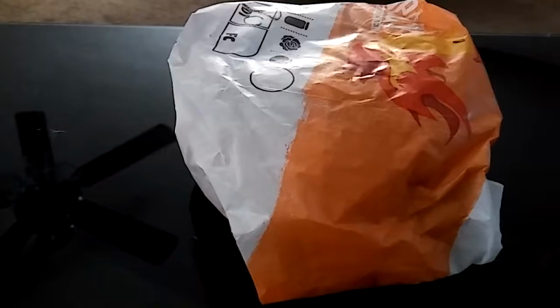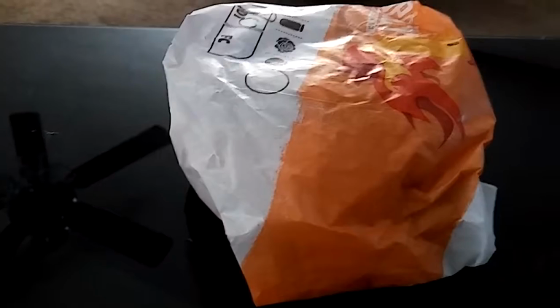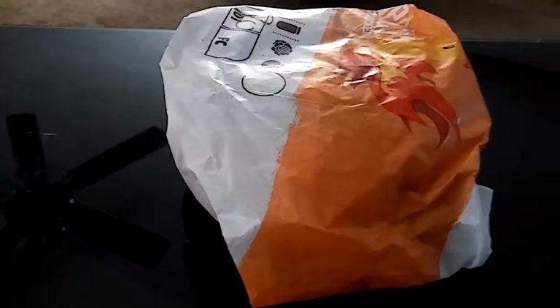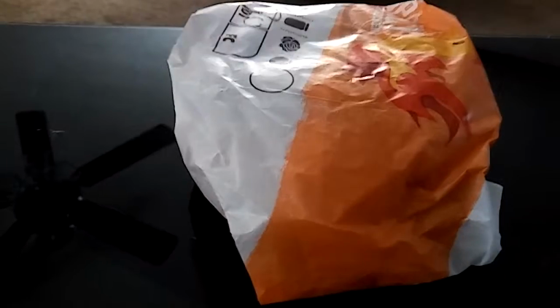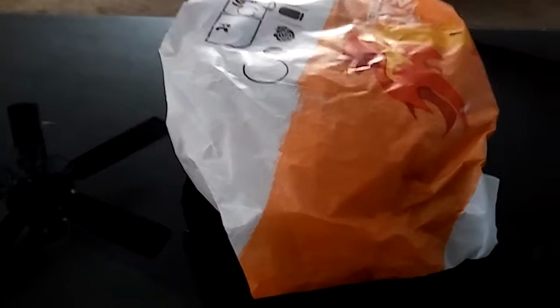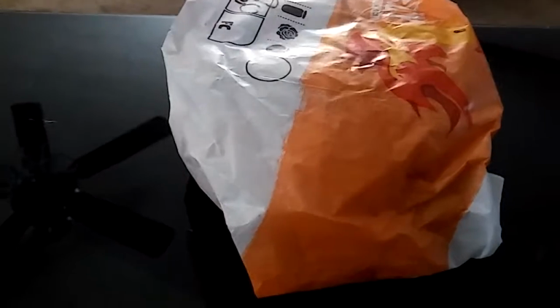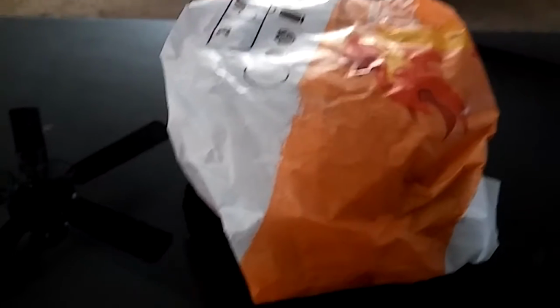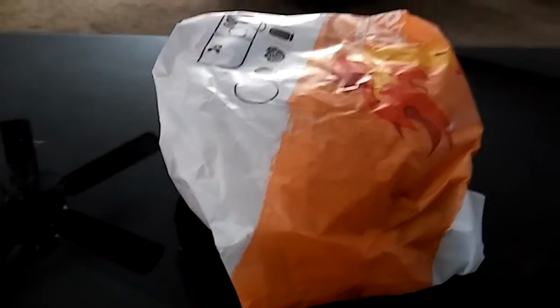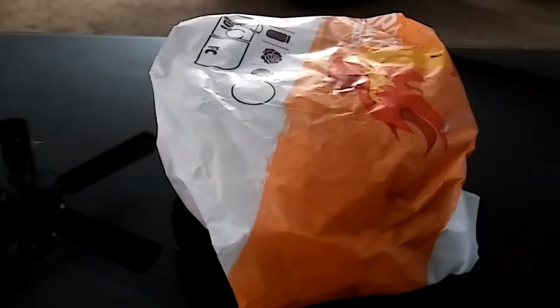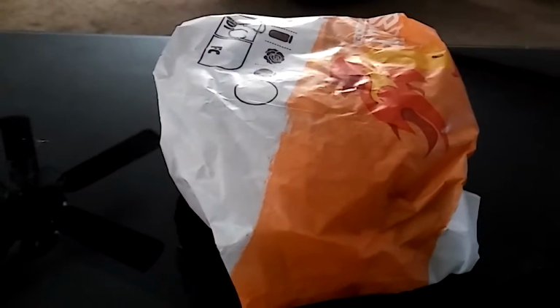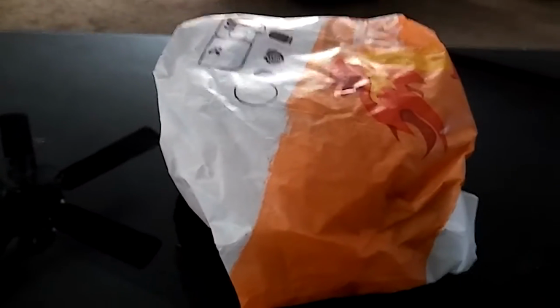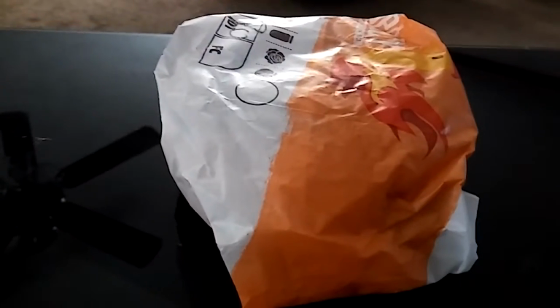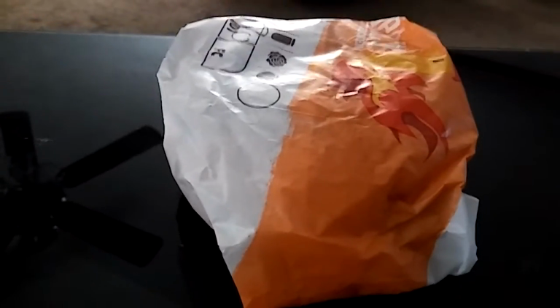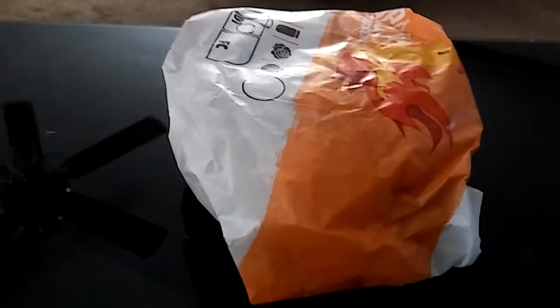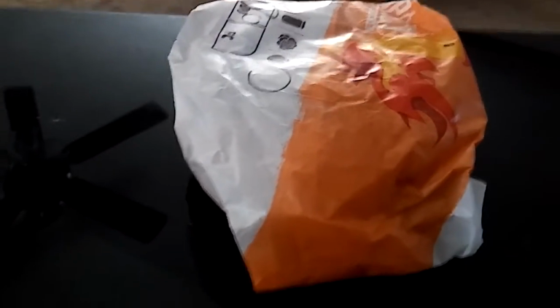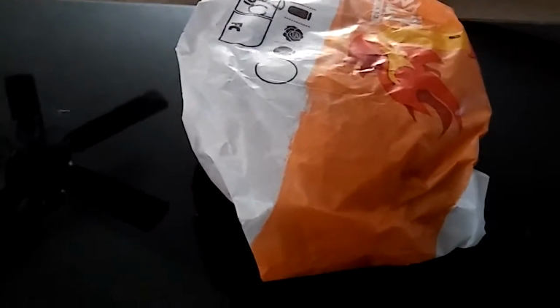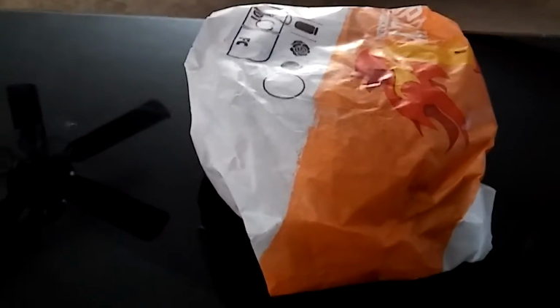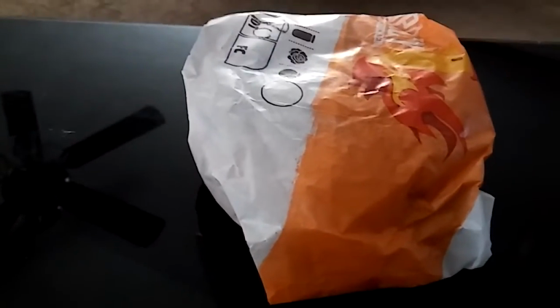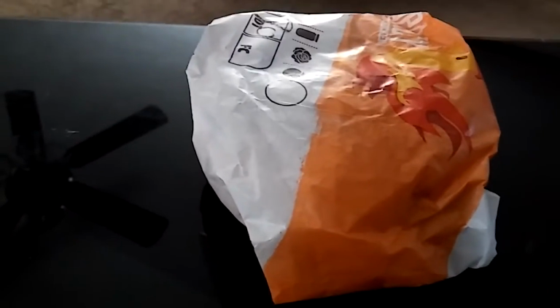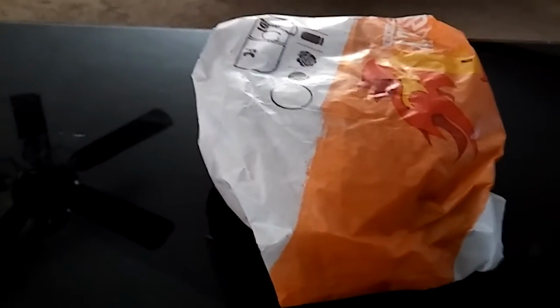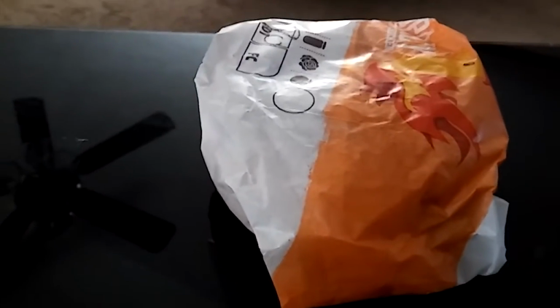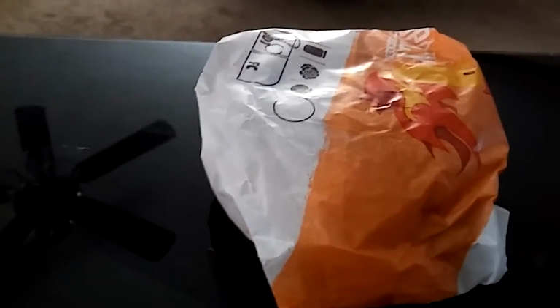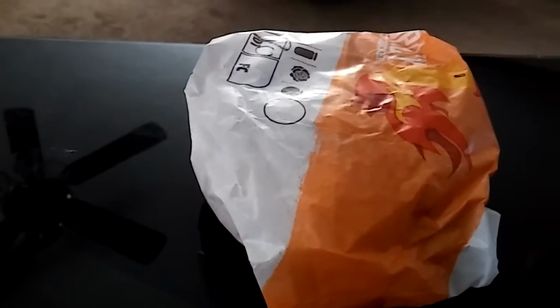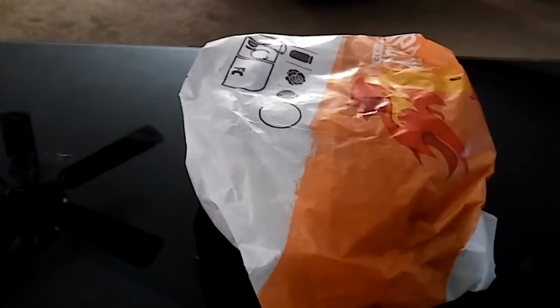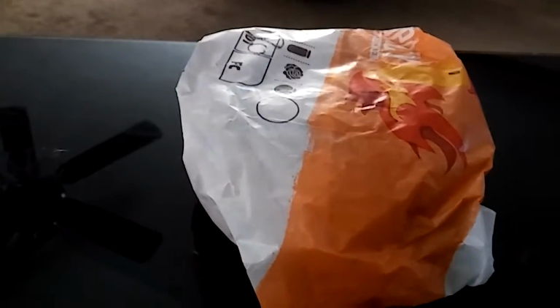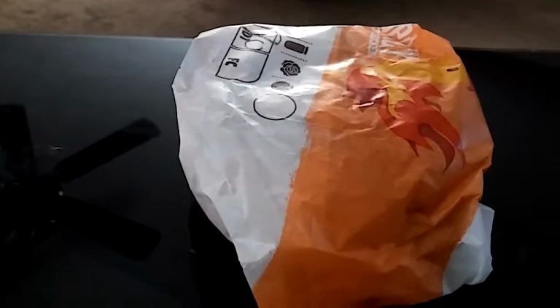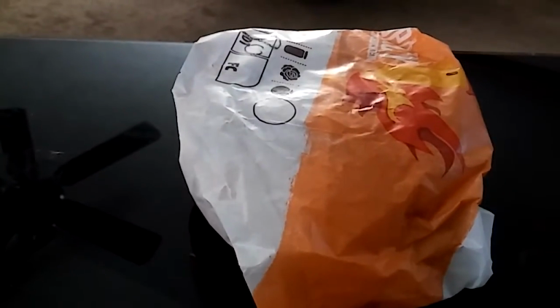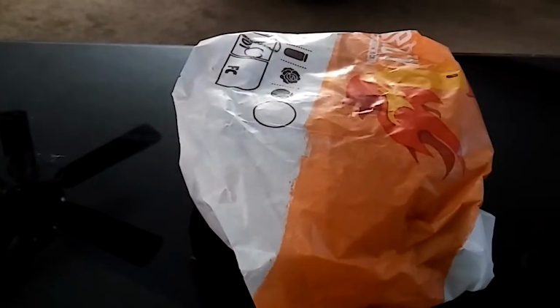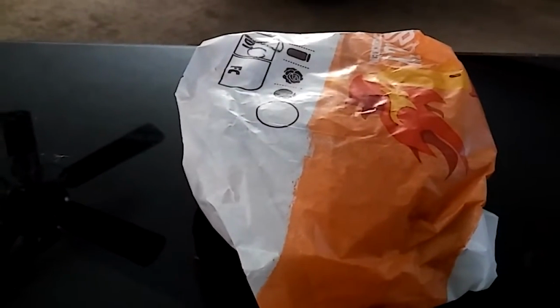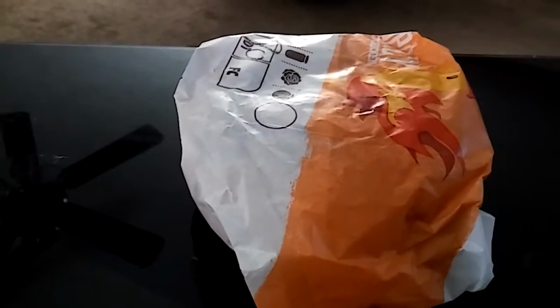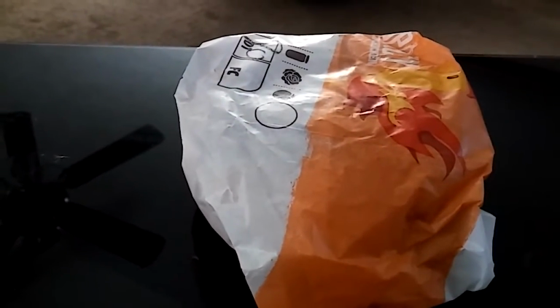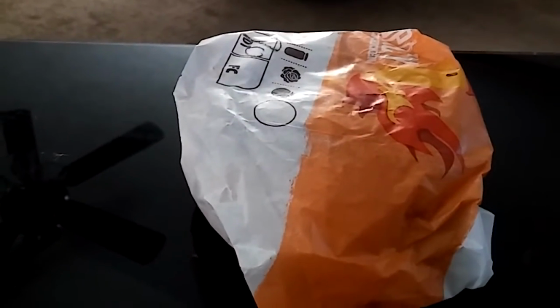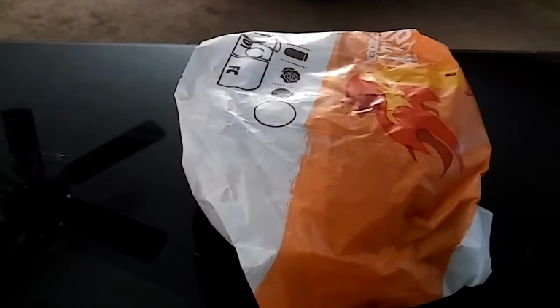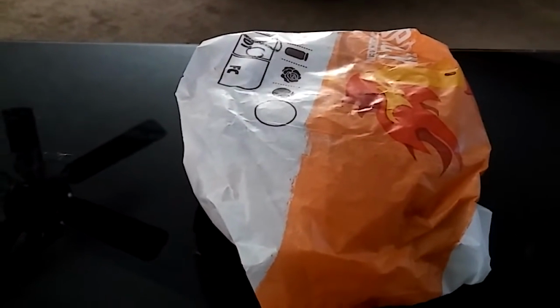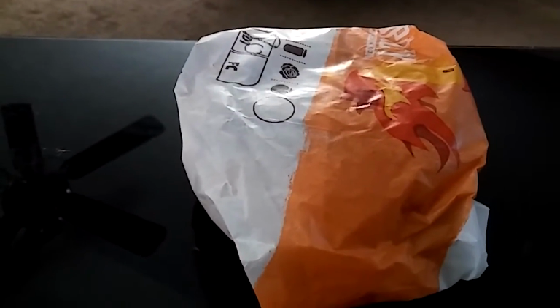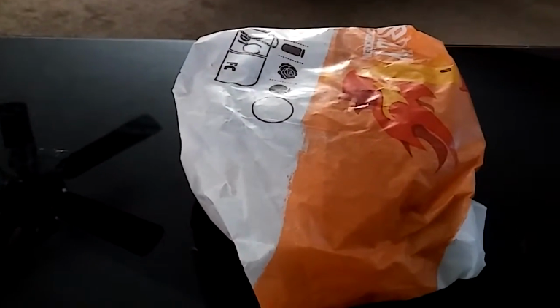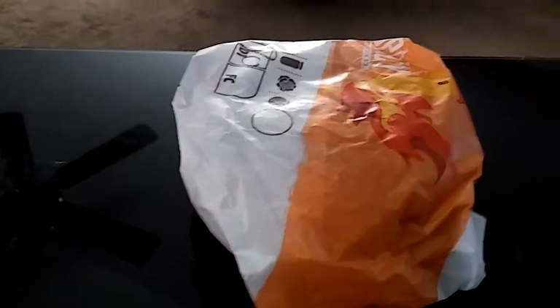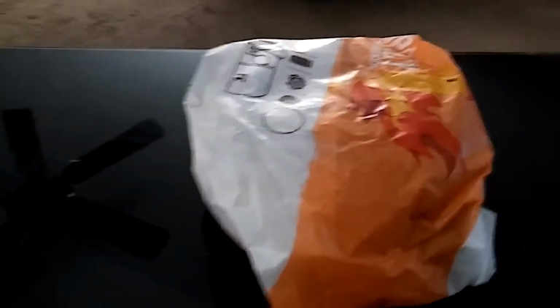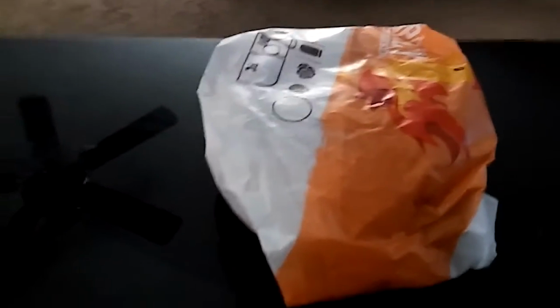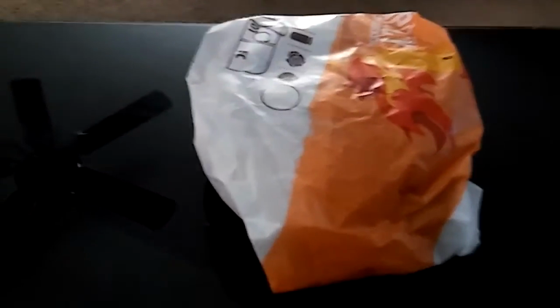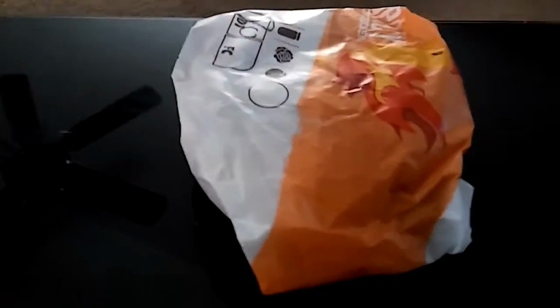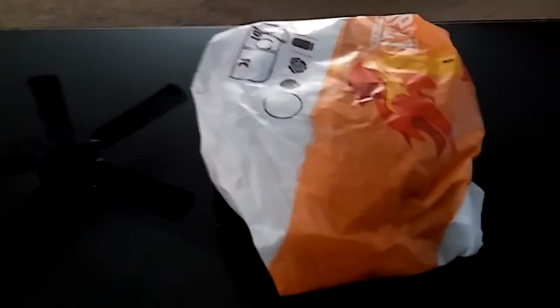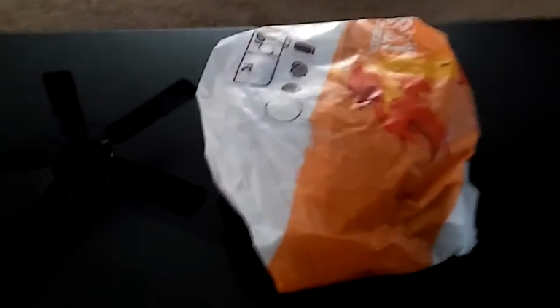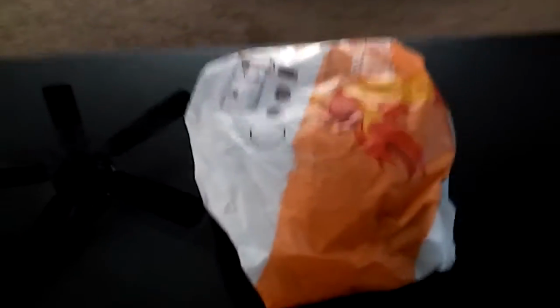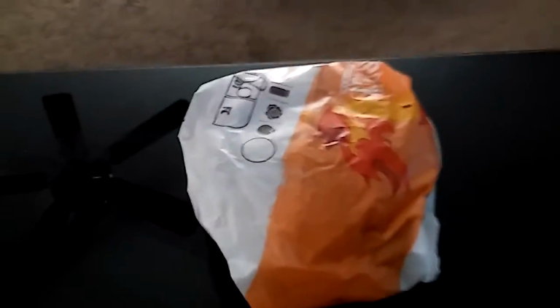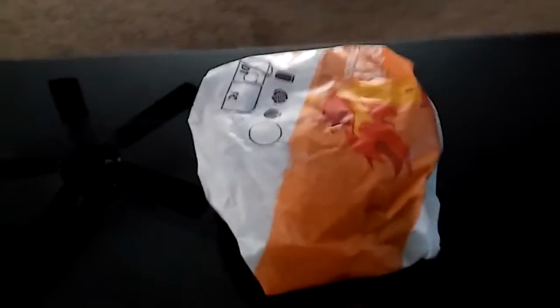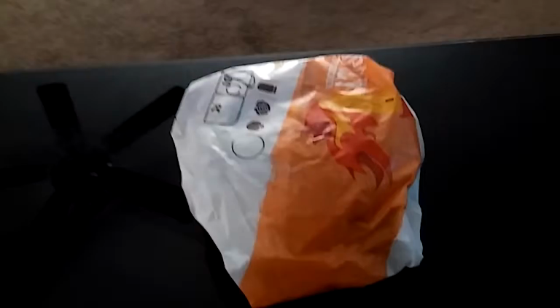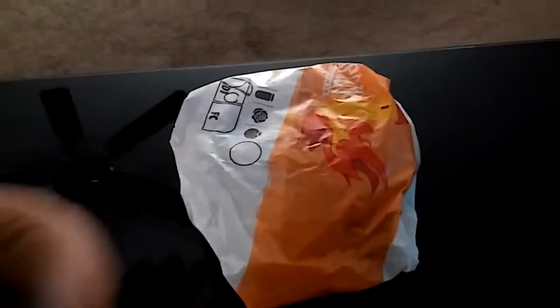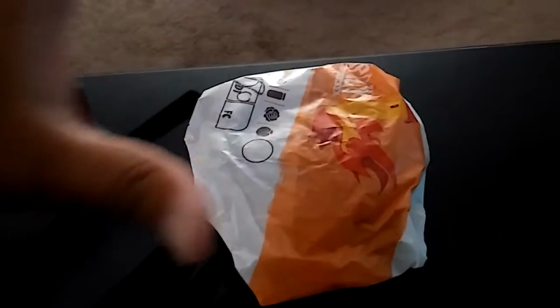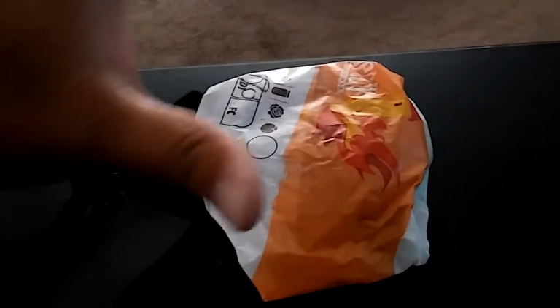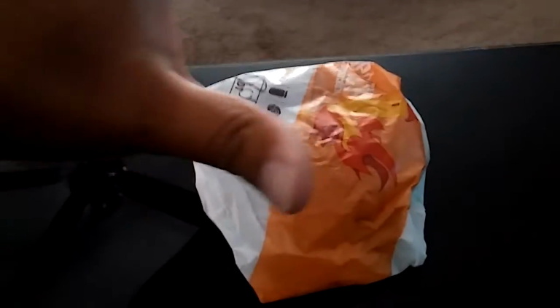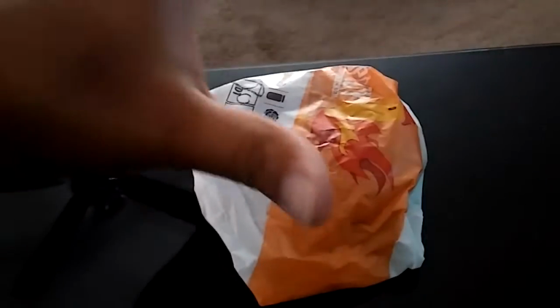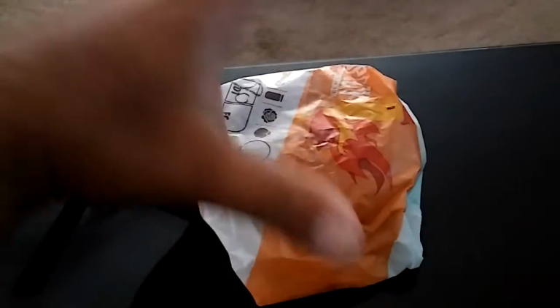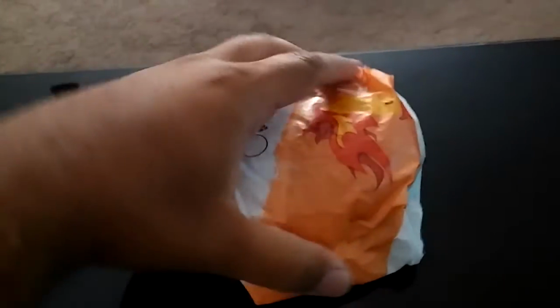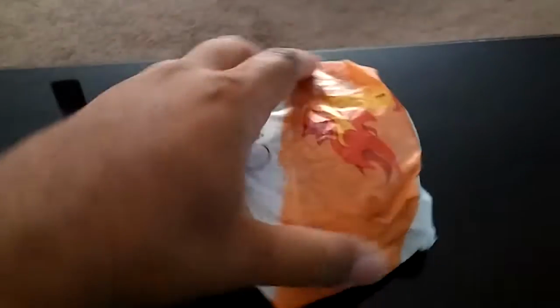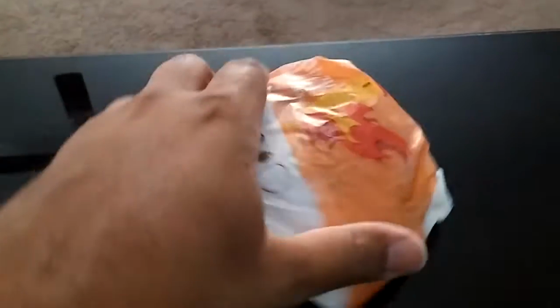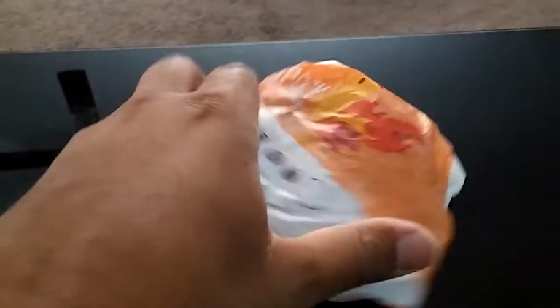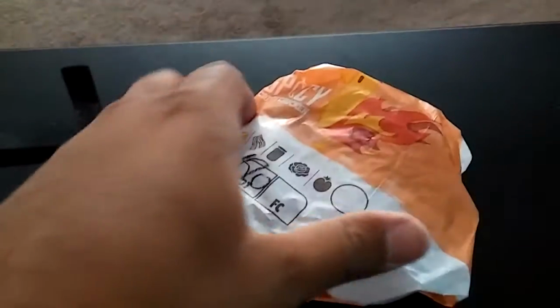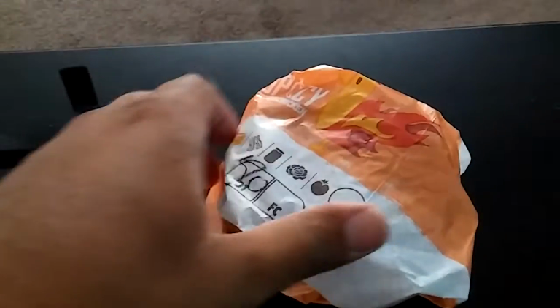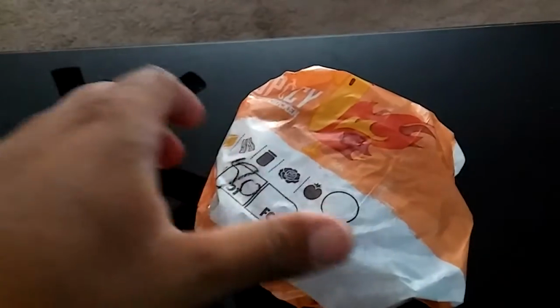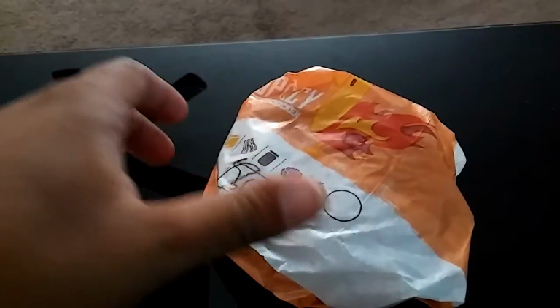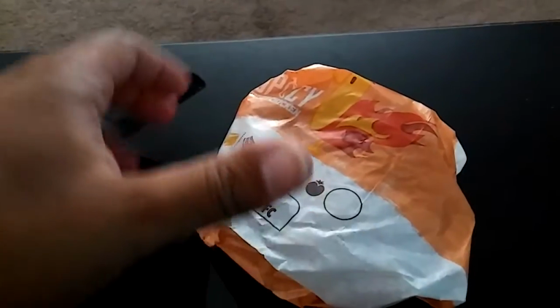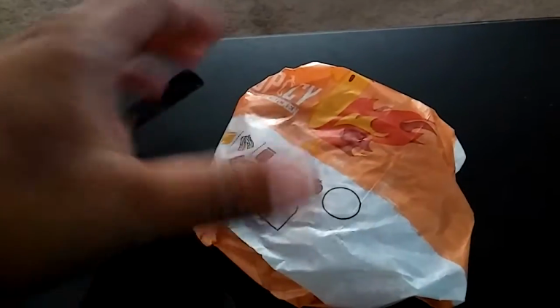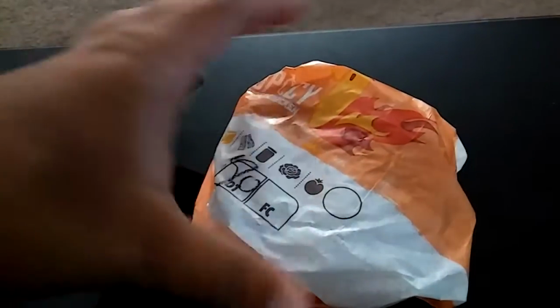Good day everybody, it's your friendly neighborhood YouTuber back at it again with another food review!